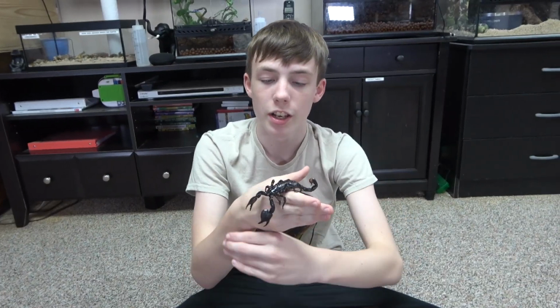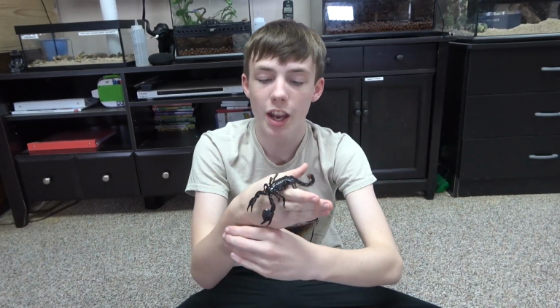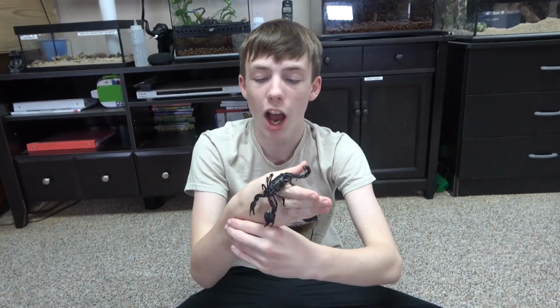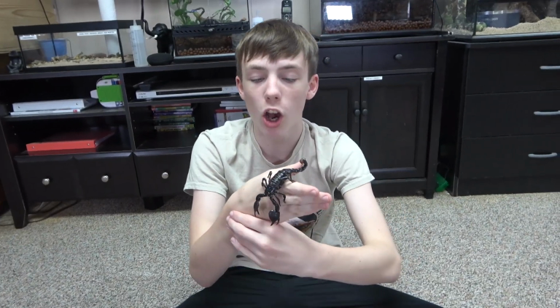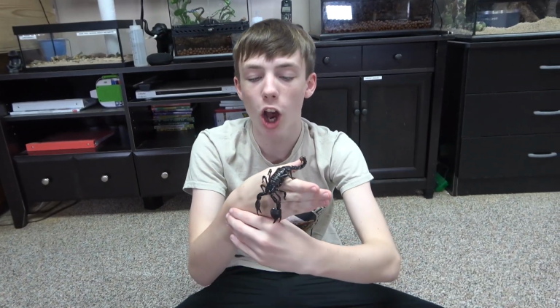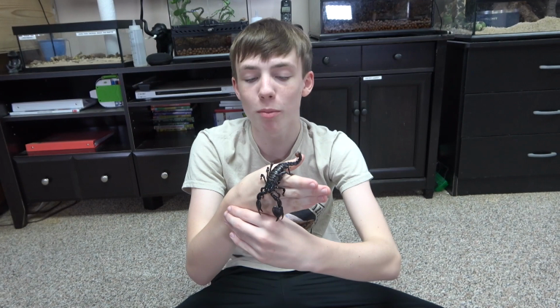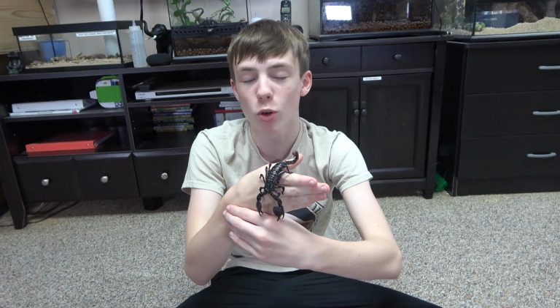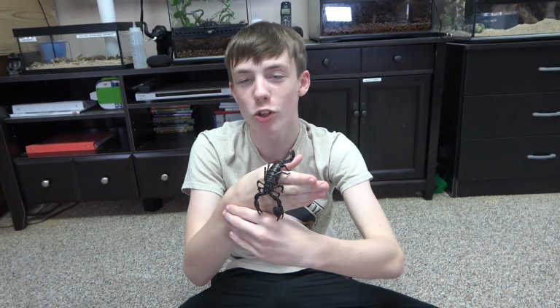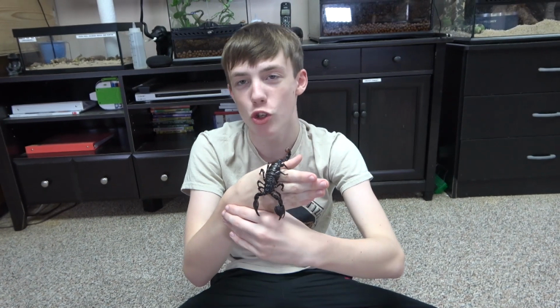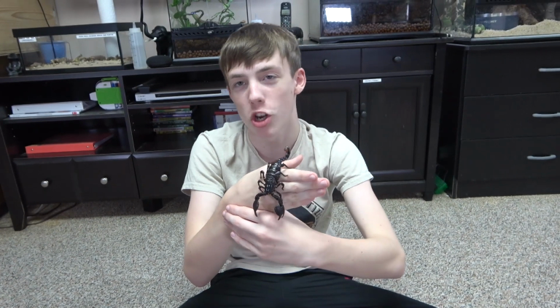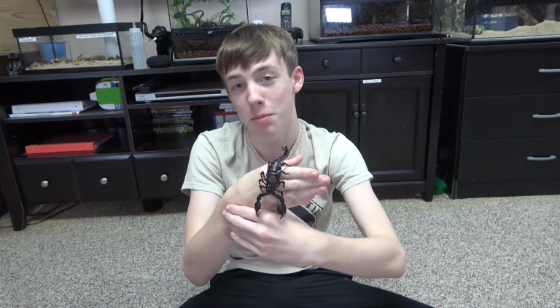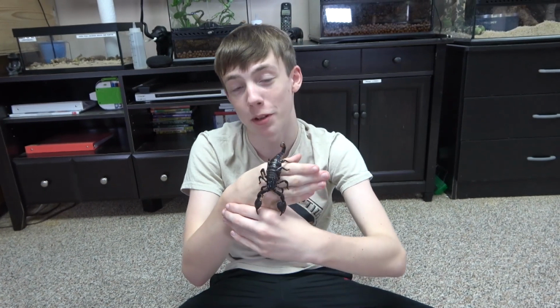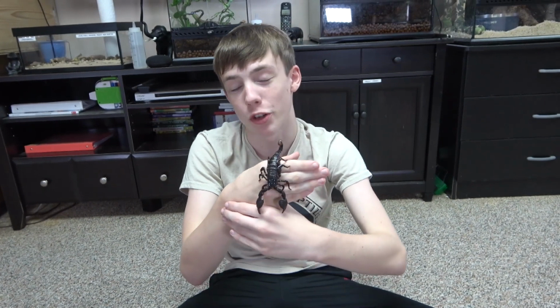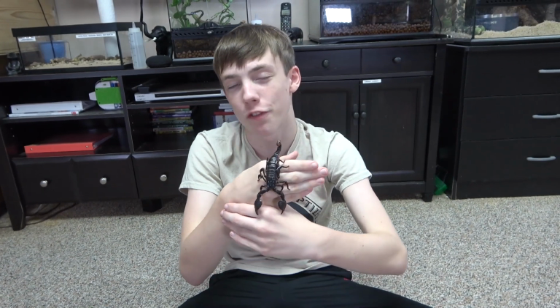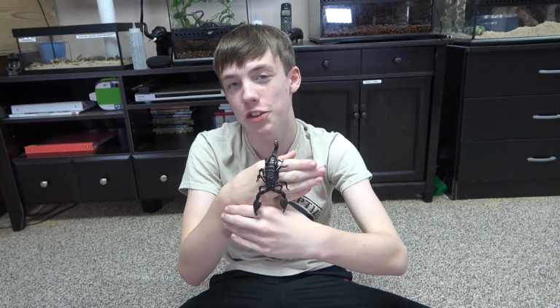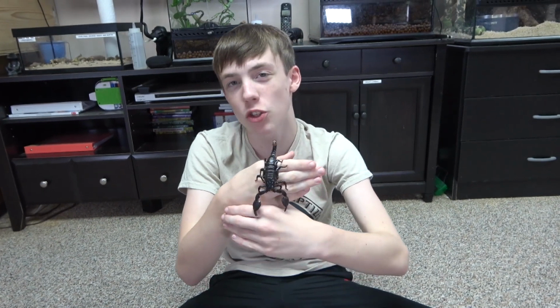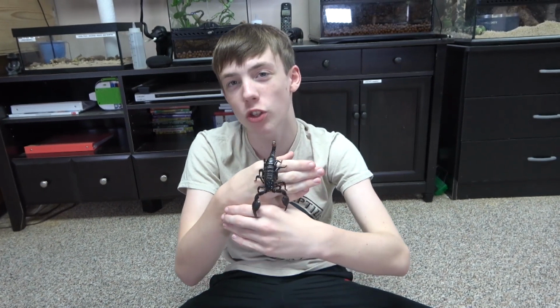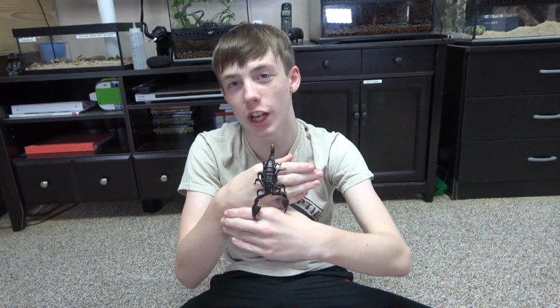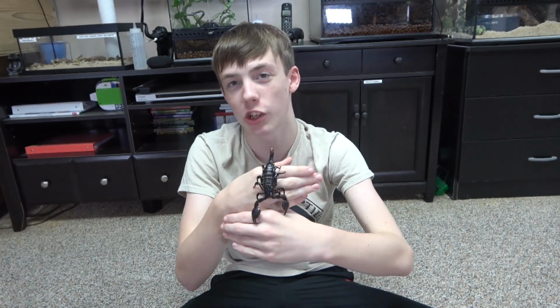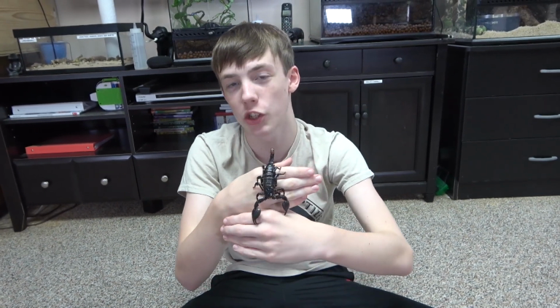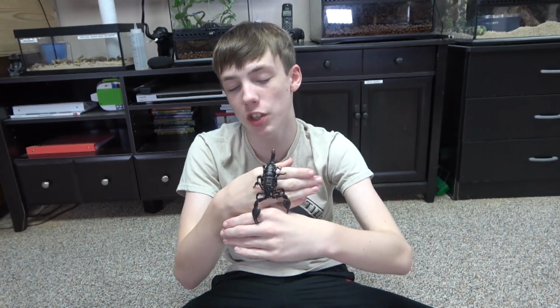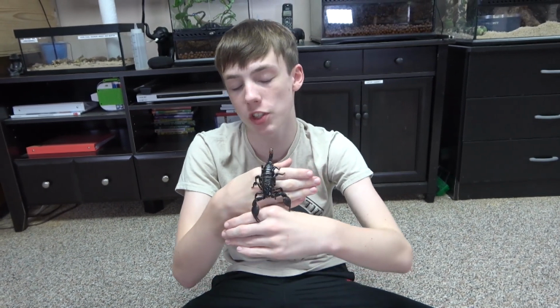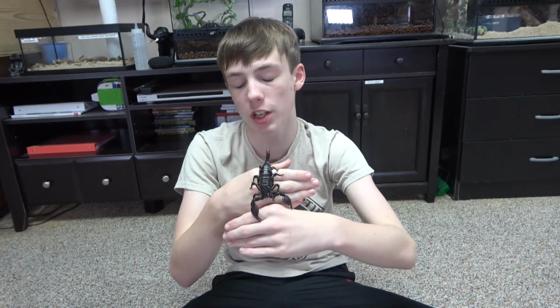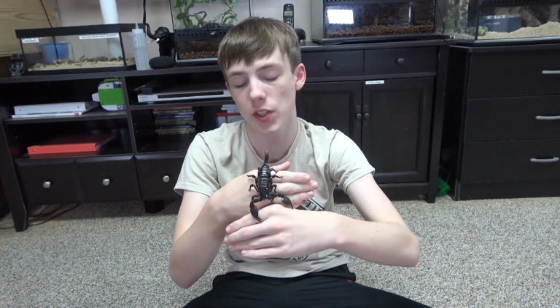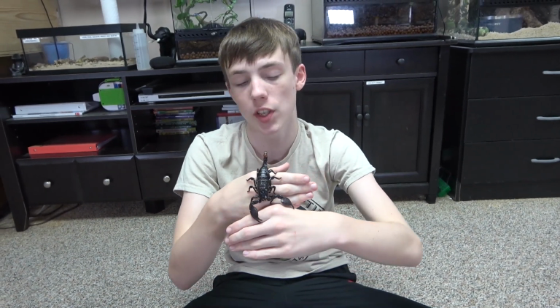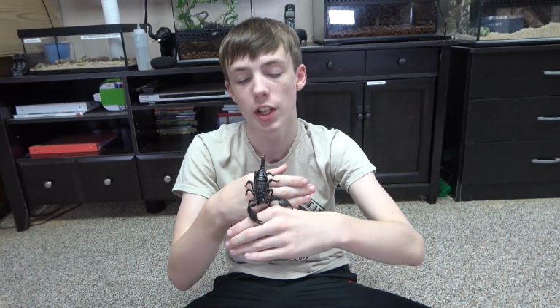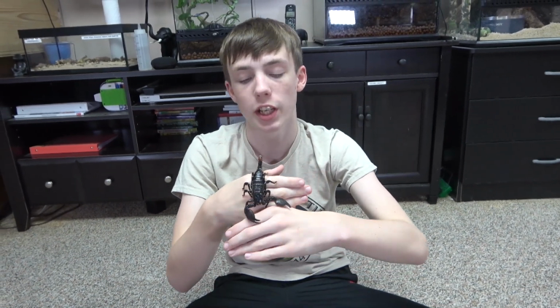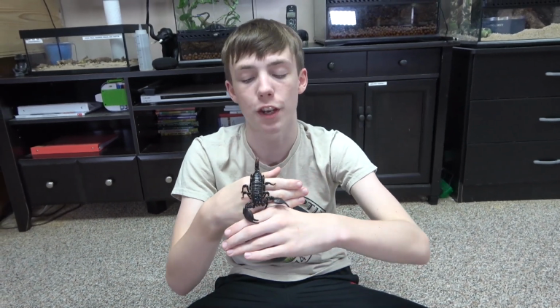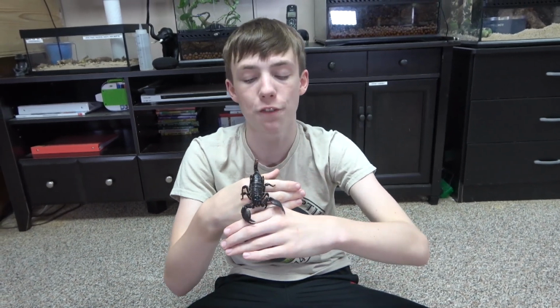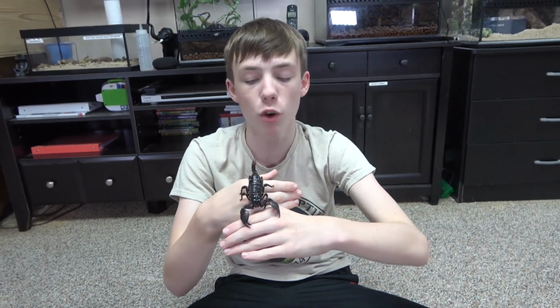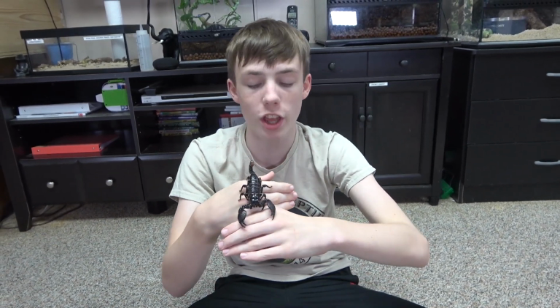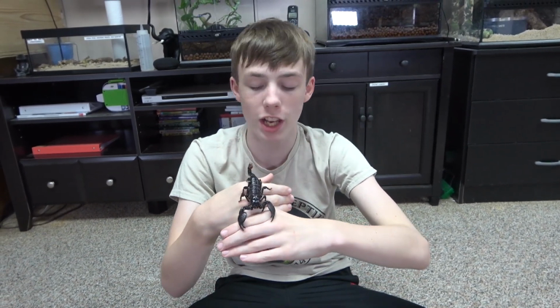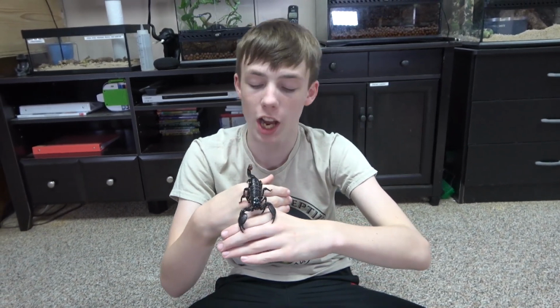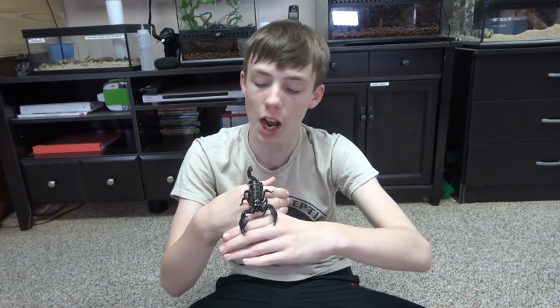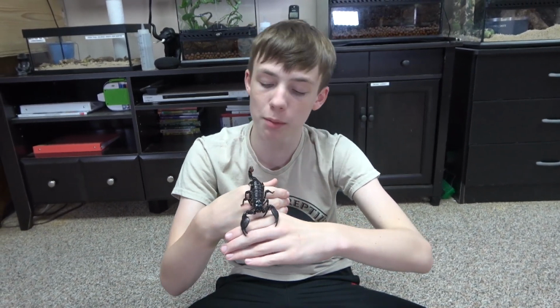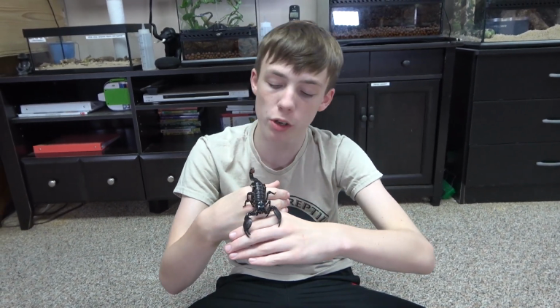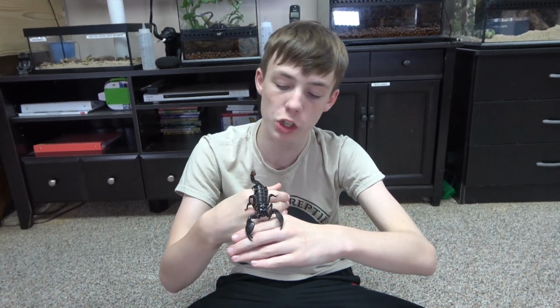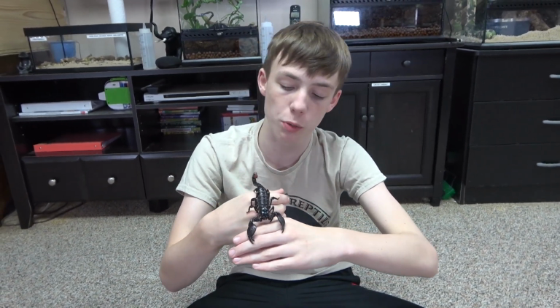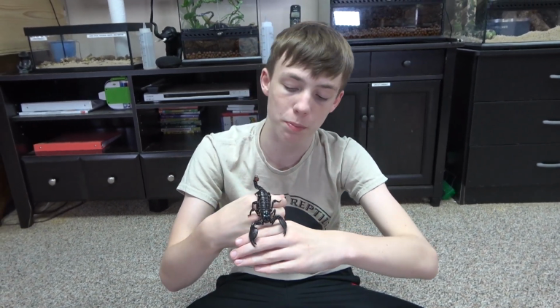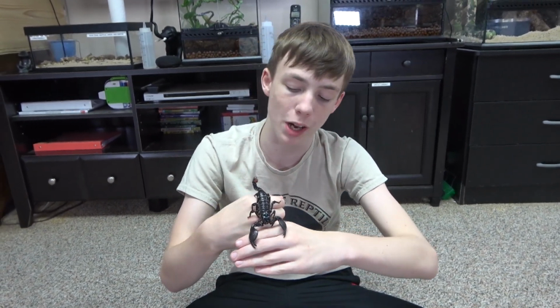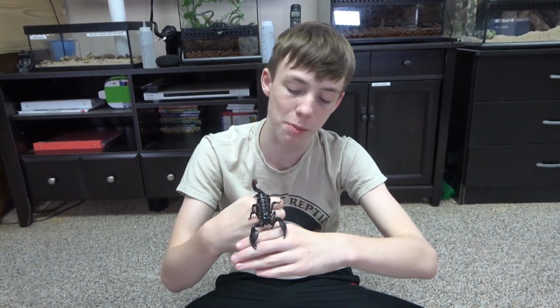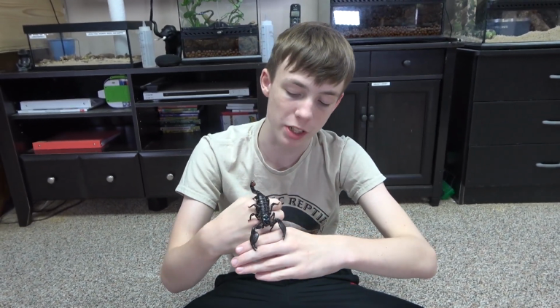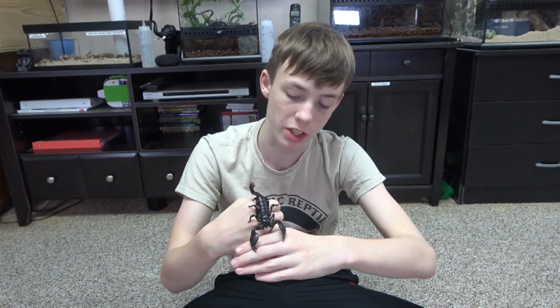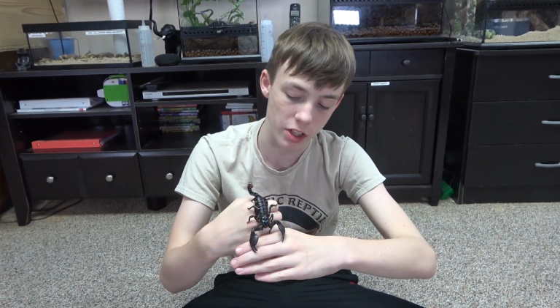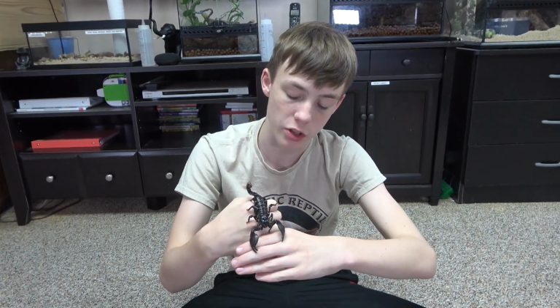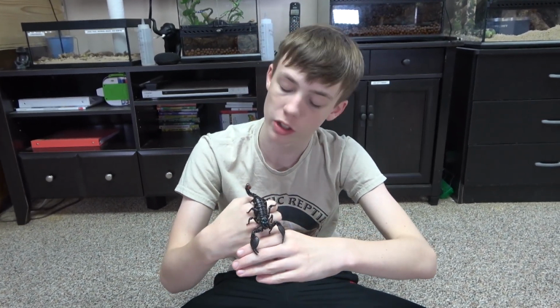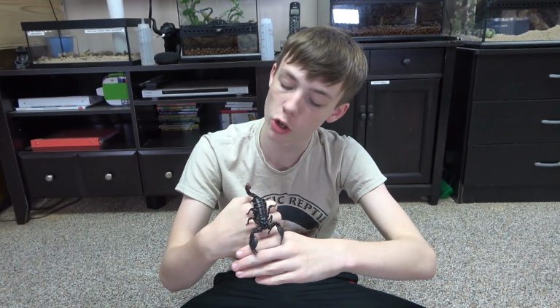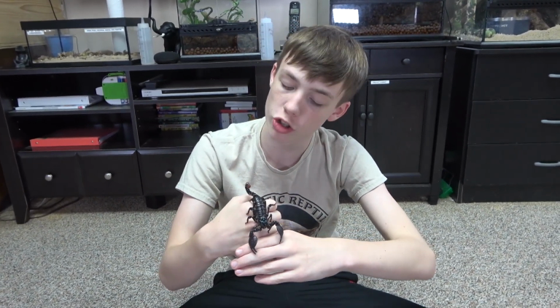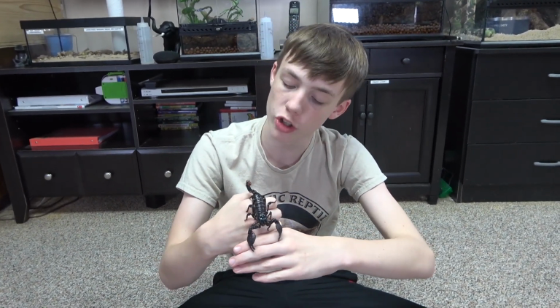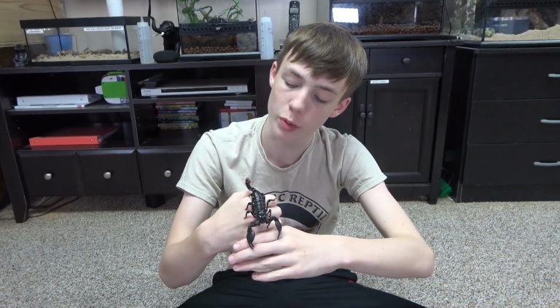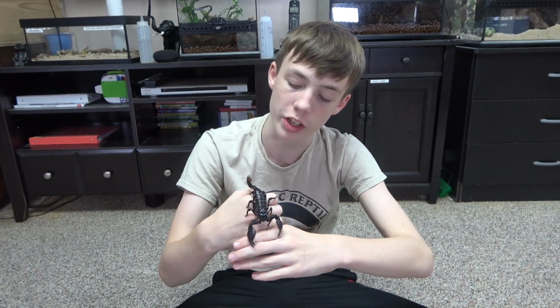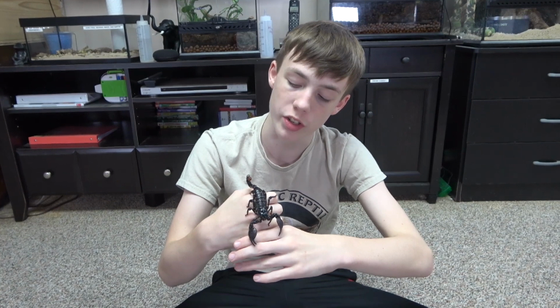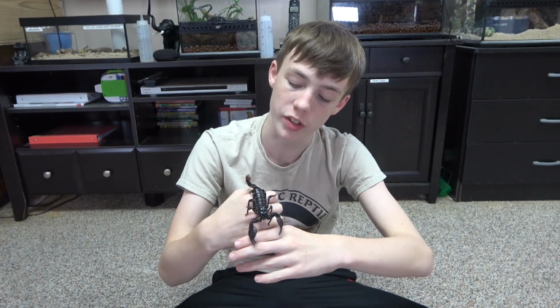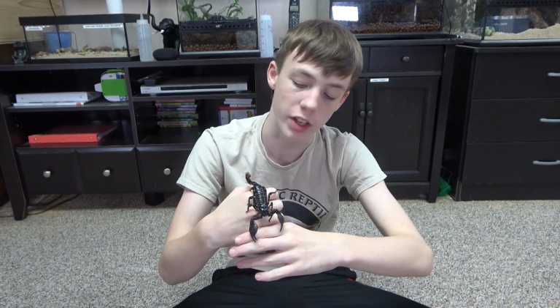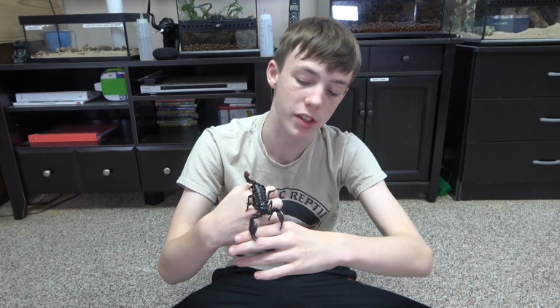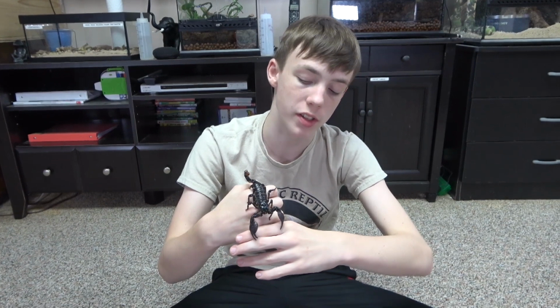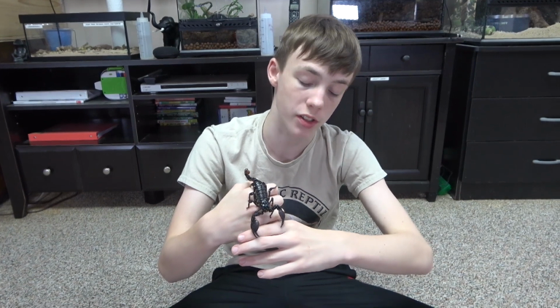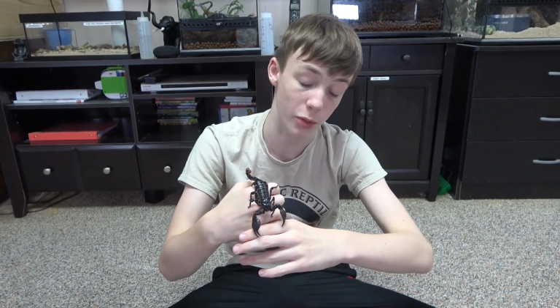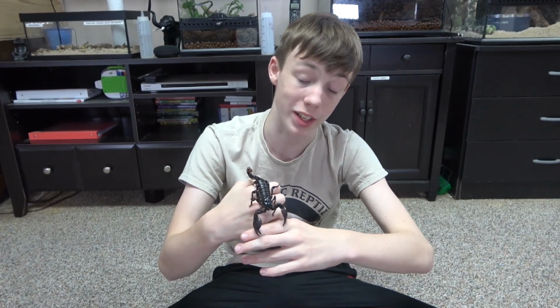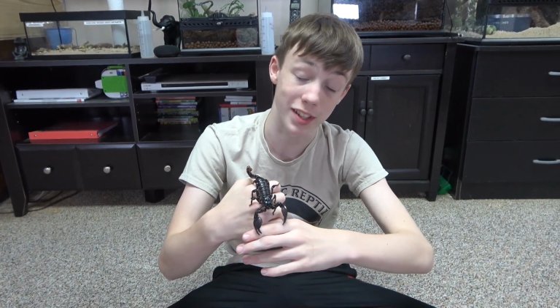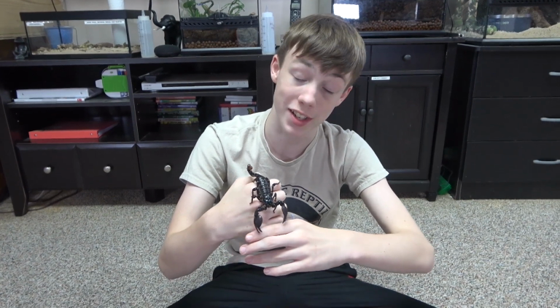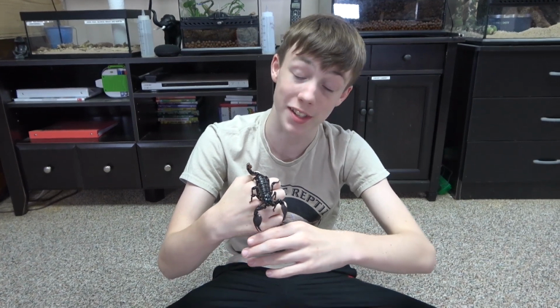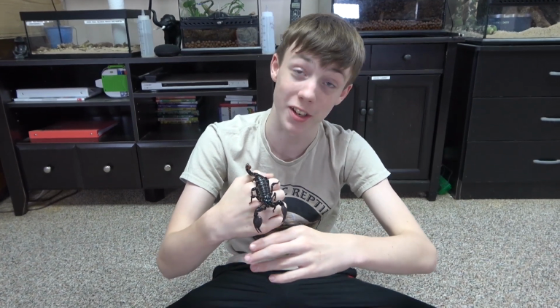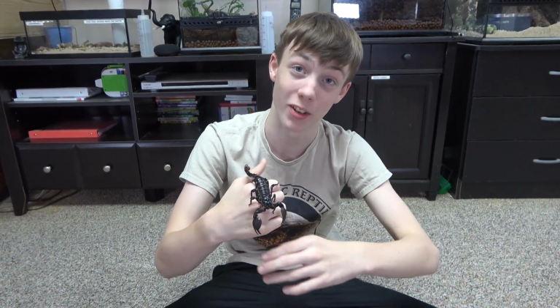Now I'm going to talk about their physical characteristics, and for that I'm going to put Palpatine in its enclosure so we can sit still.